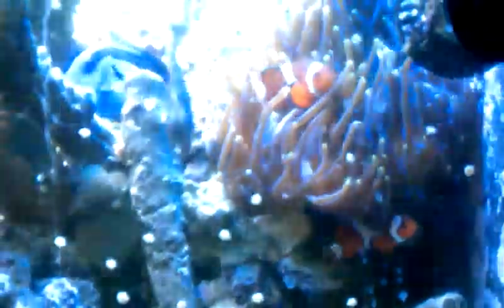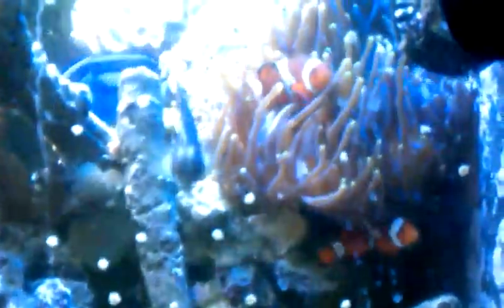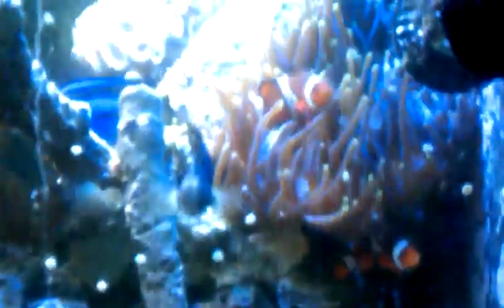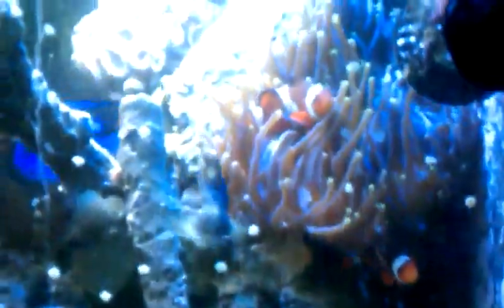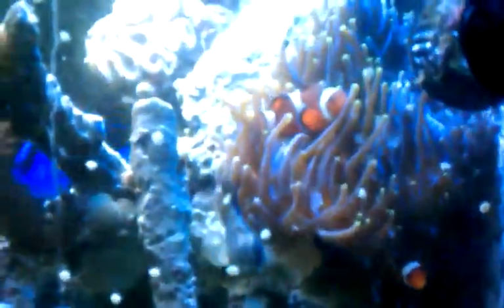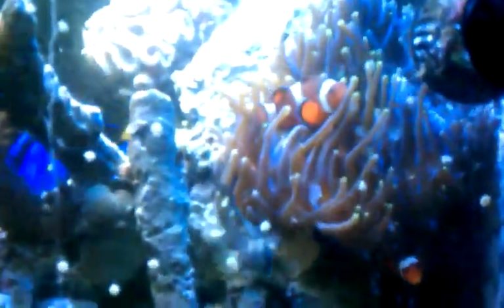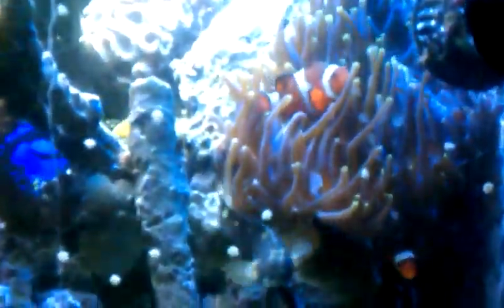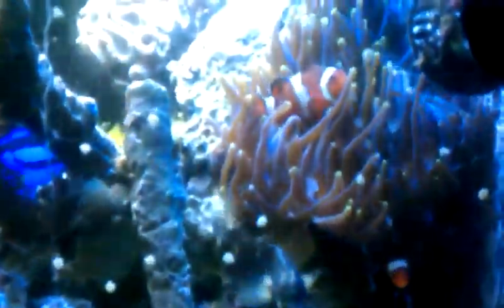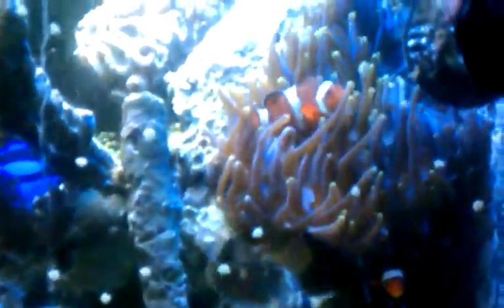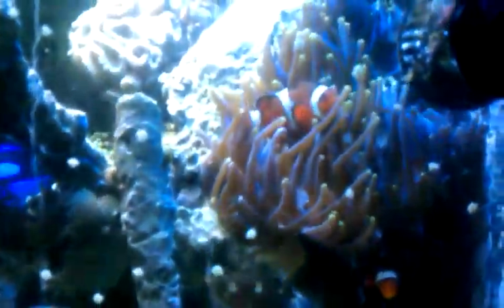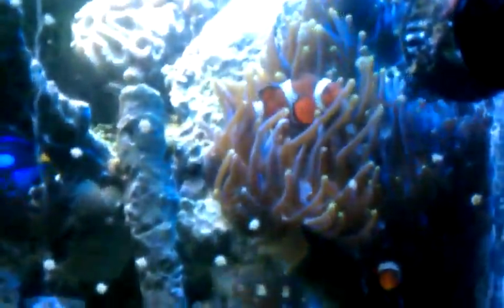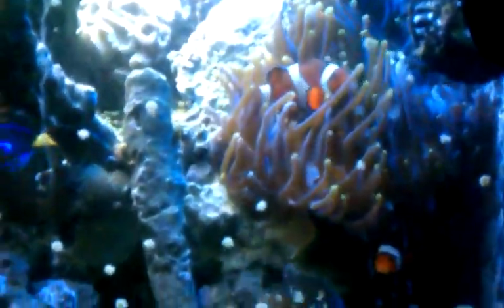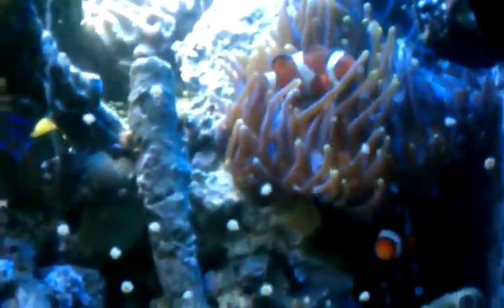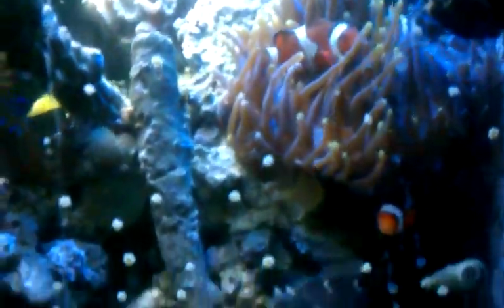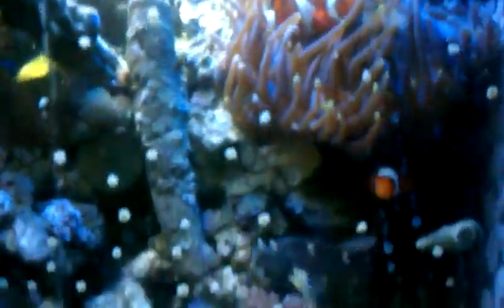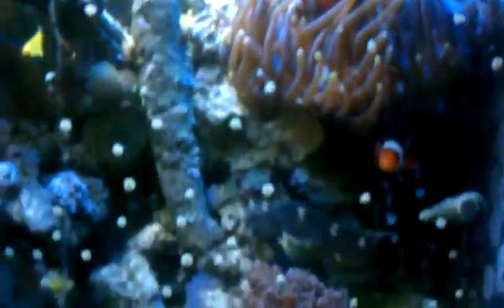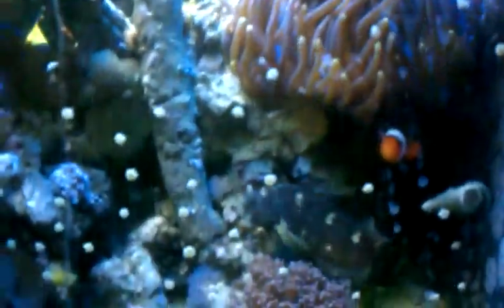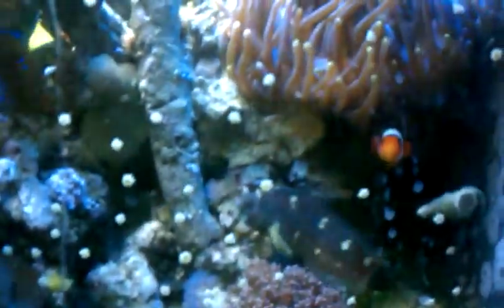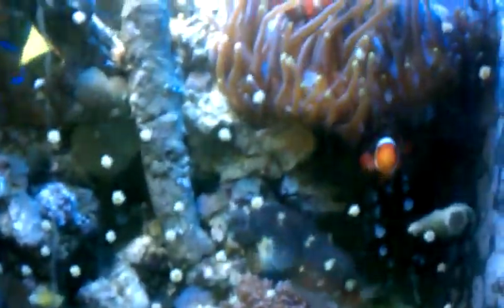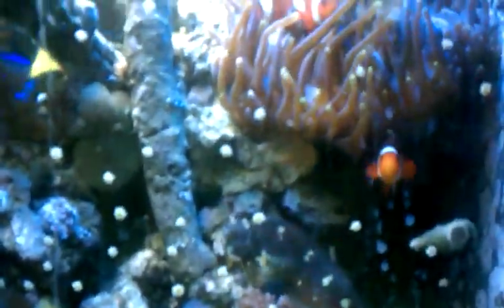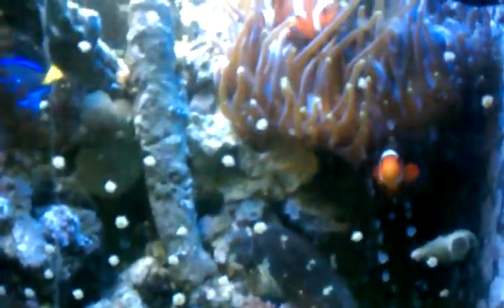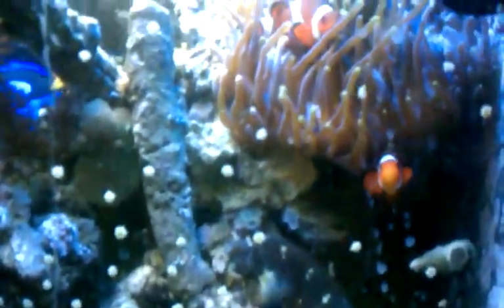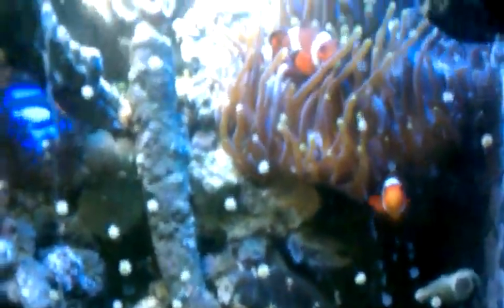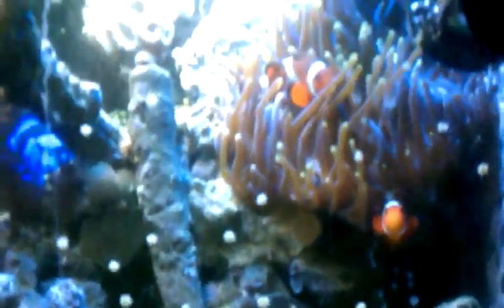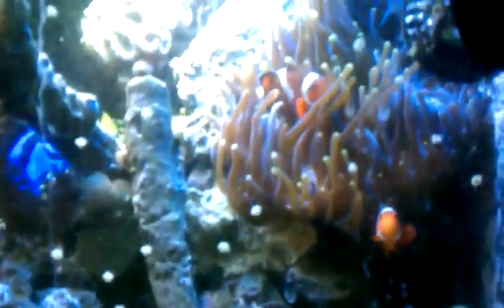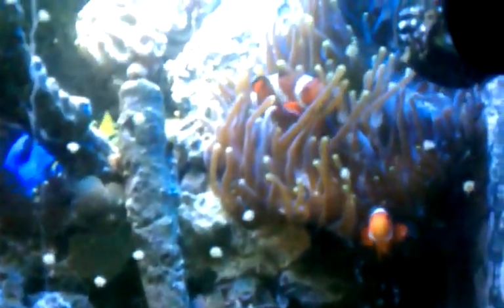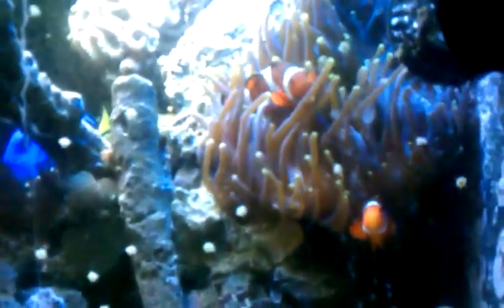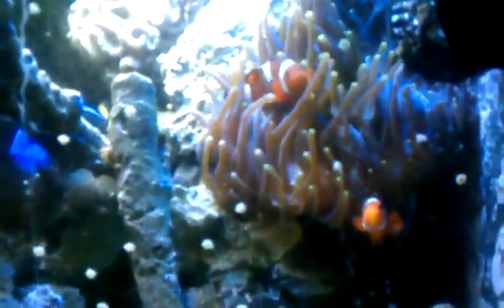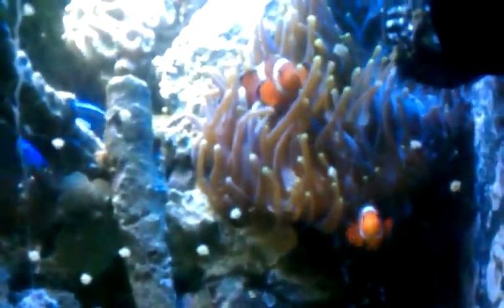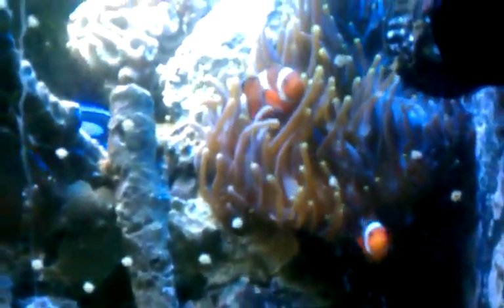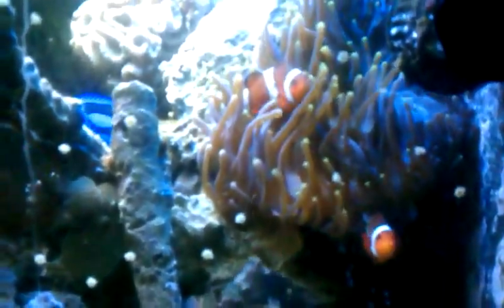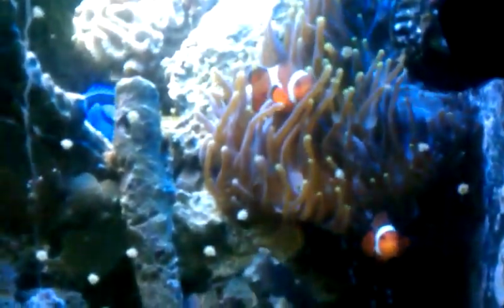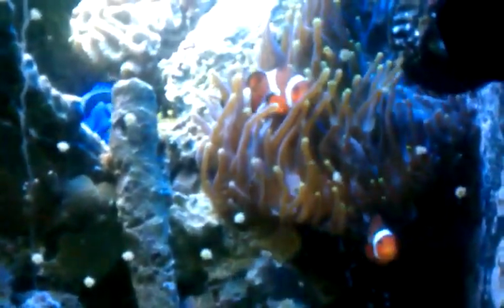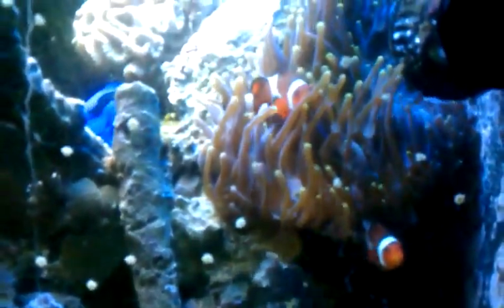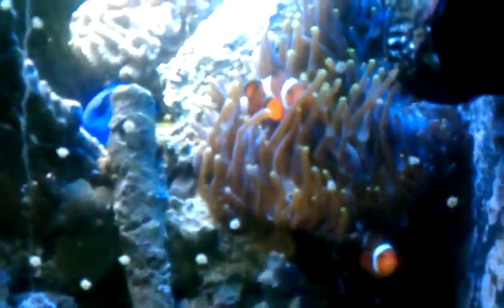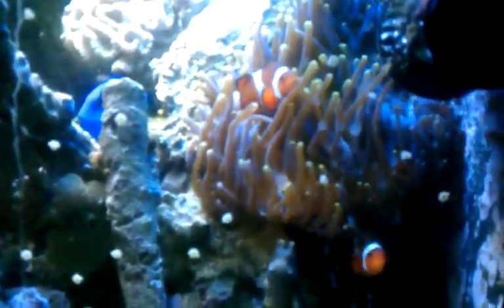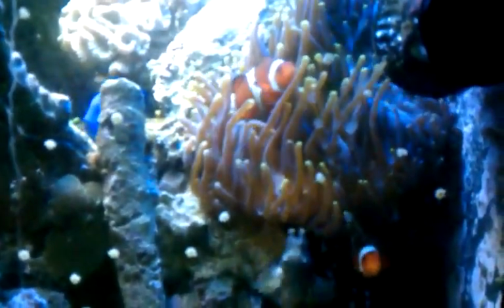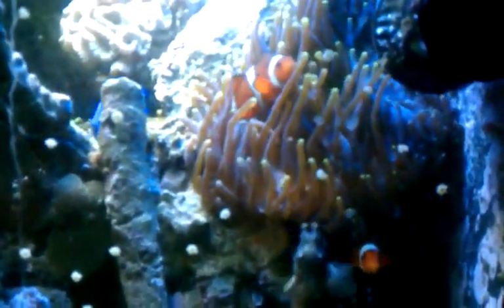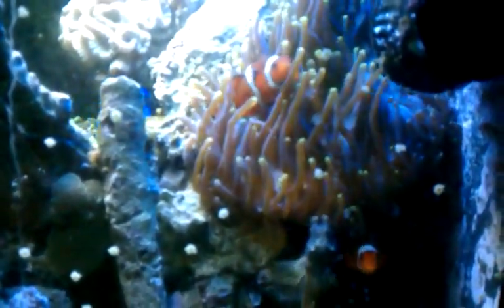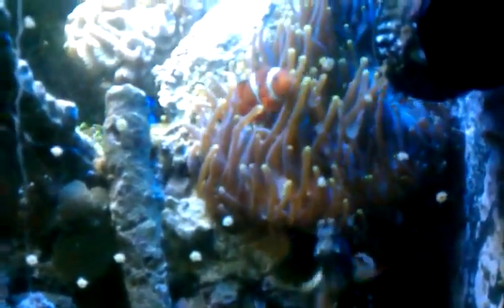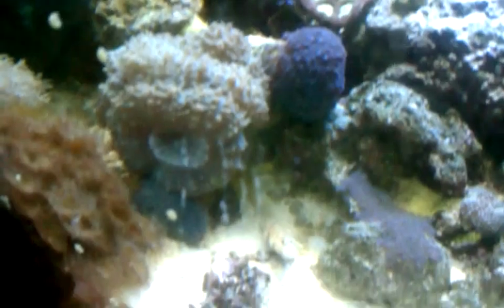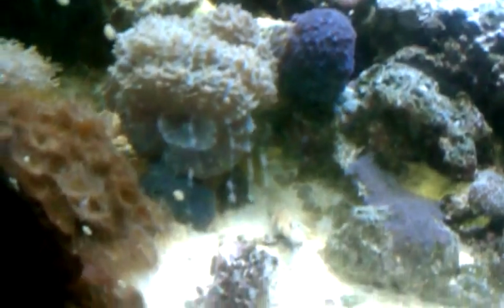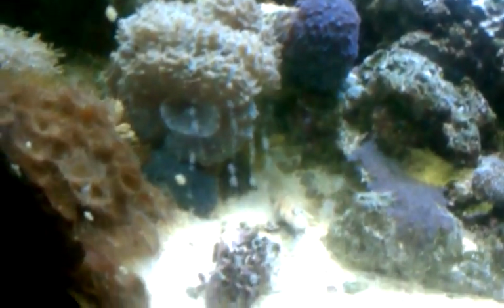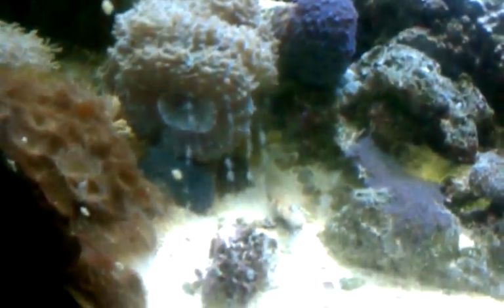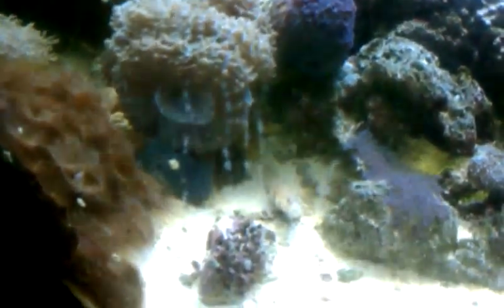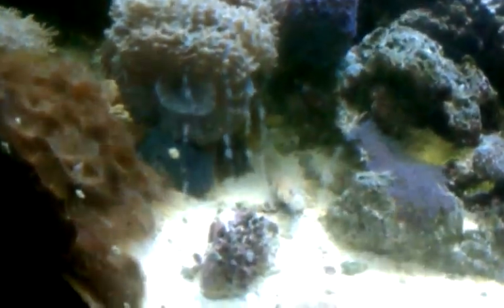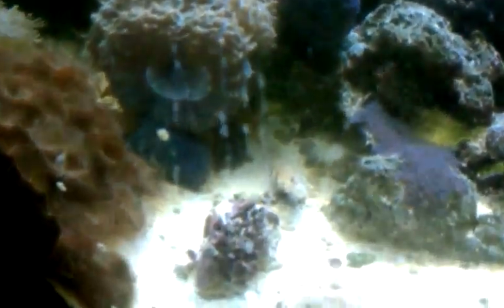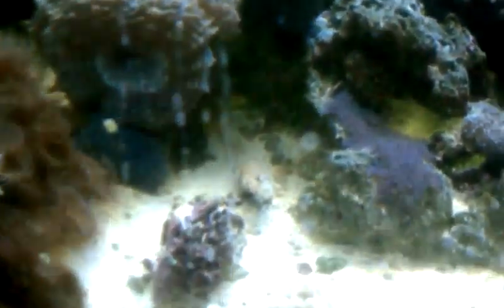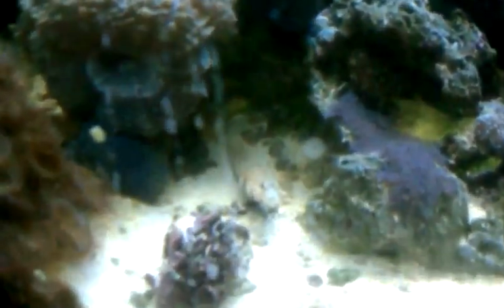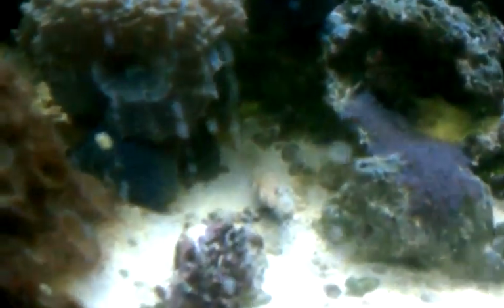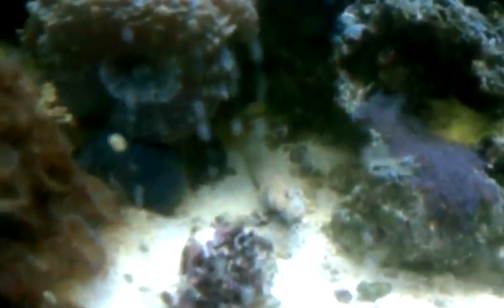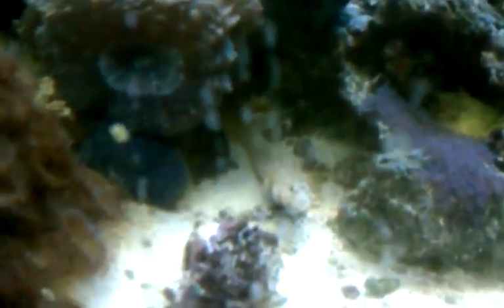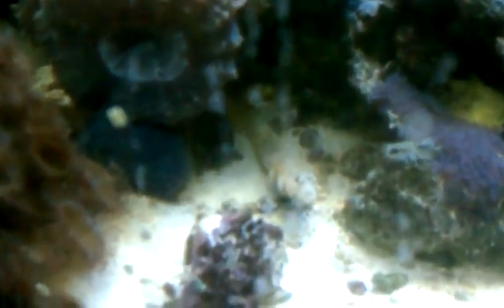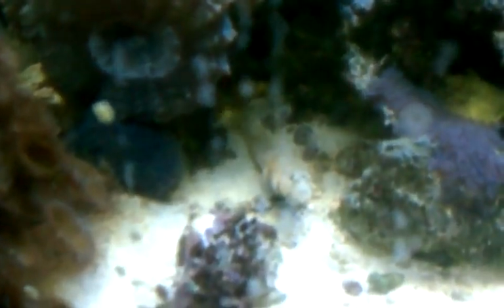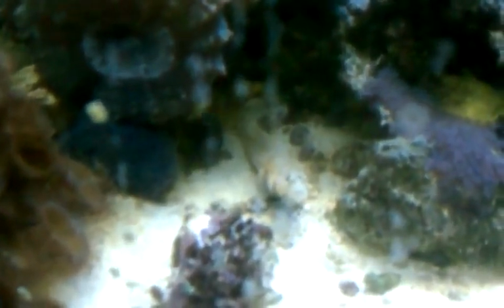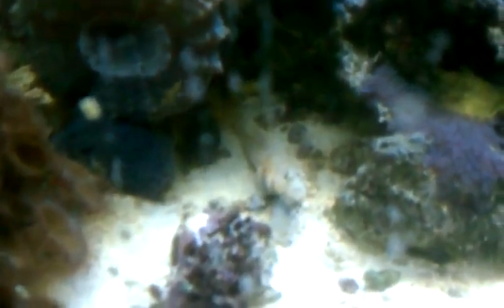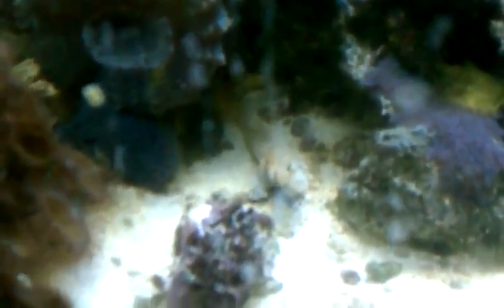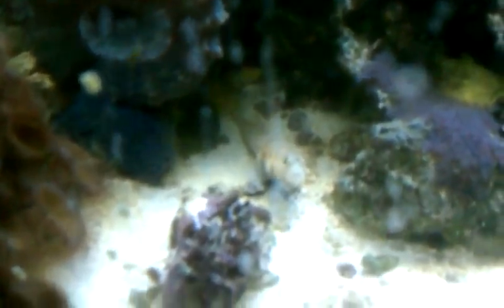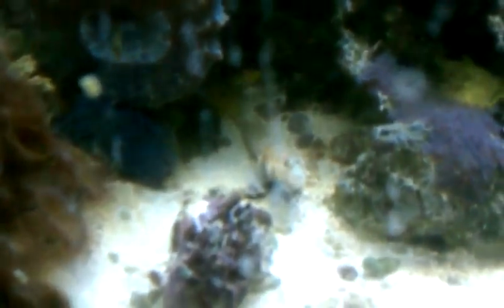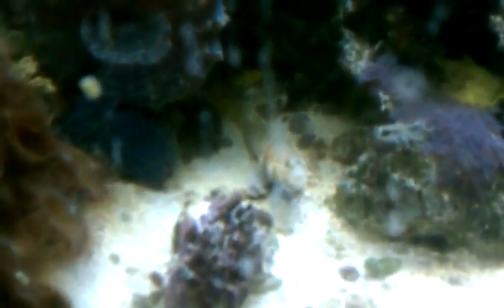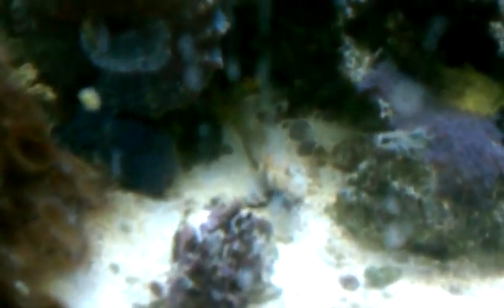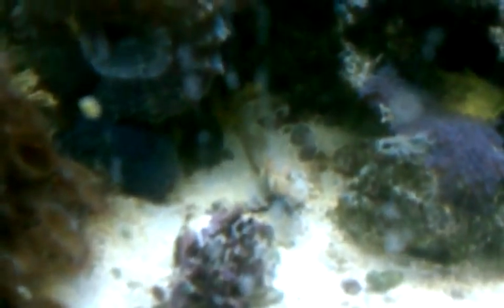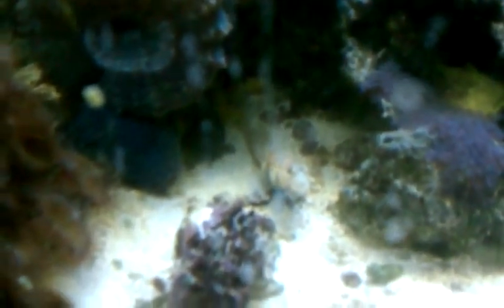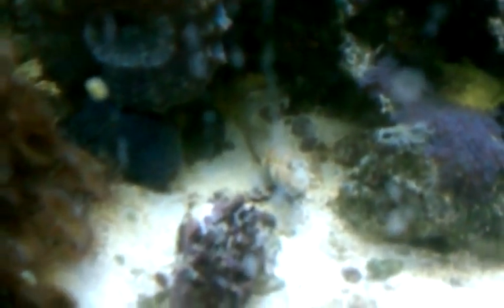There's my anemone with Mickey and Mallory — because they're so damn evil, natural born killers.